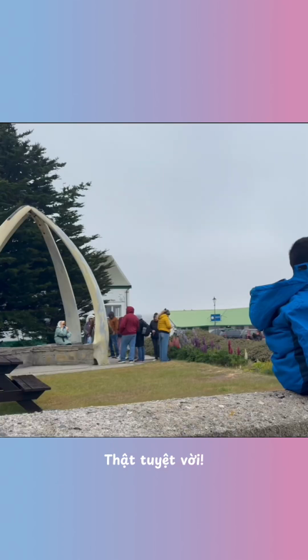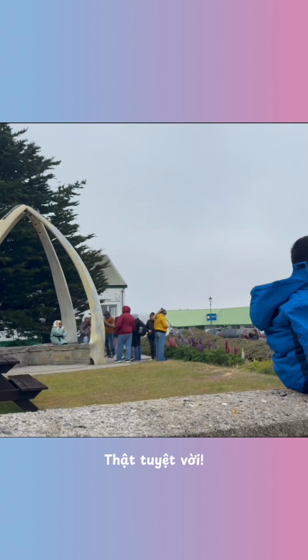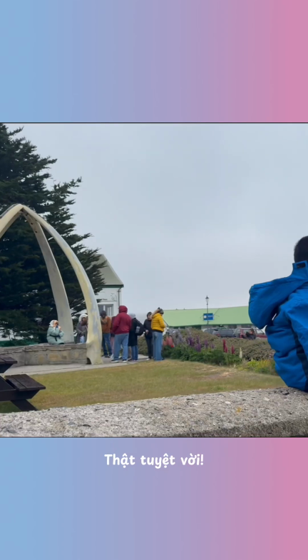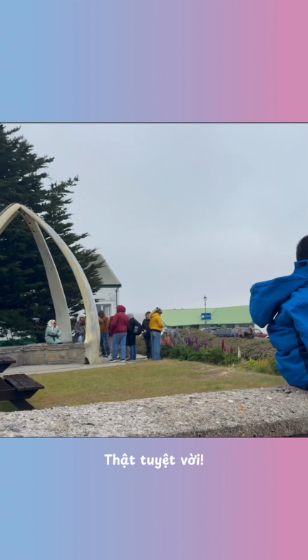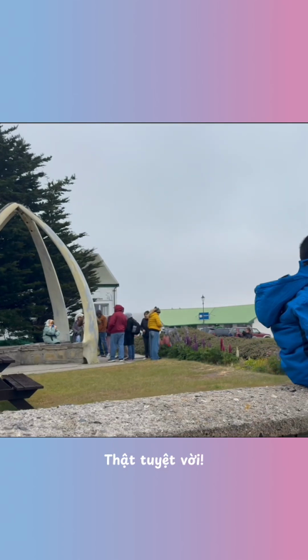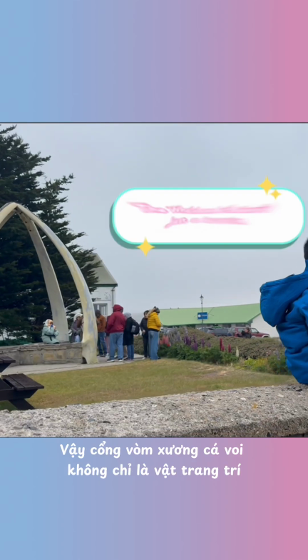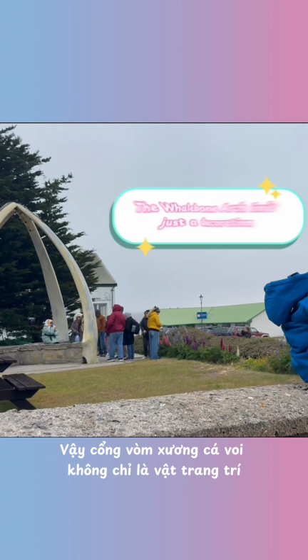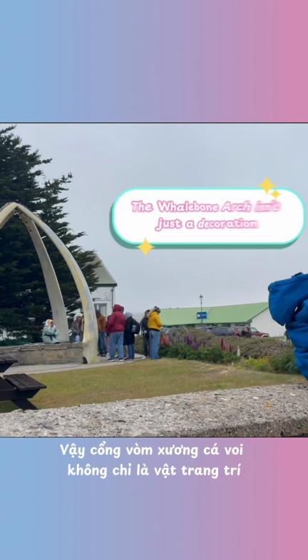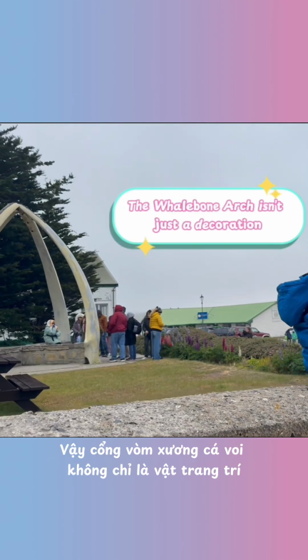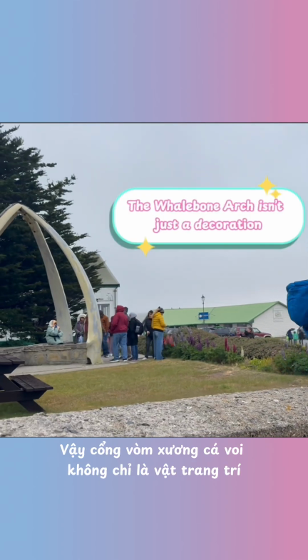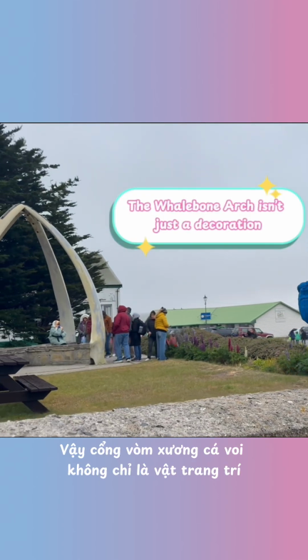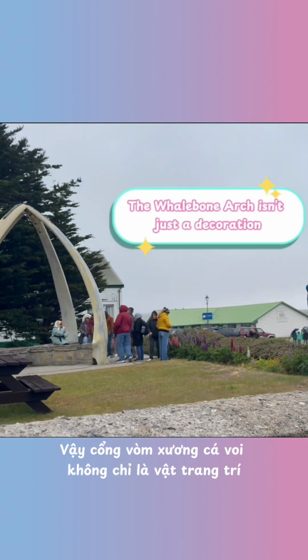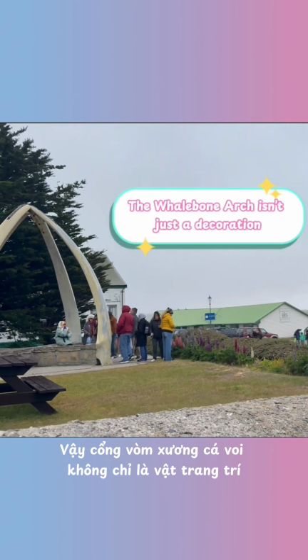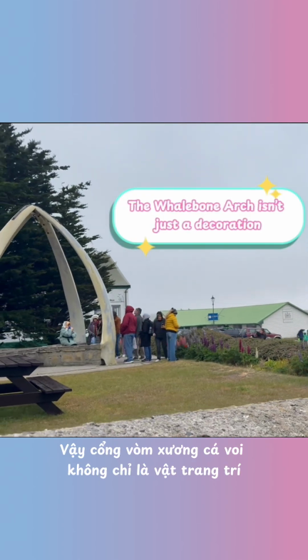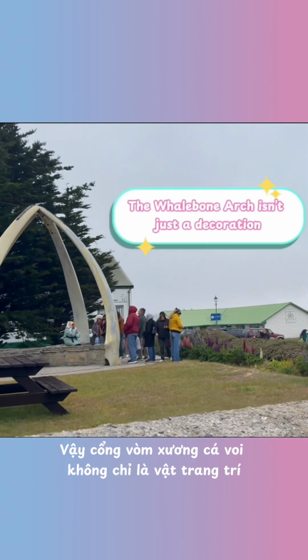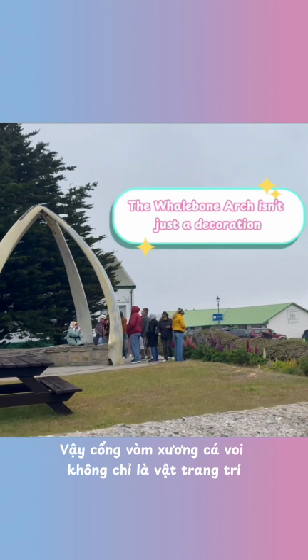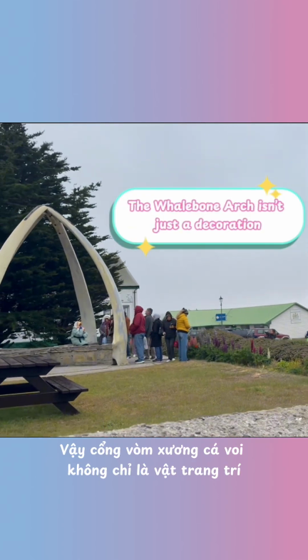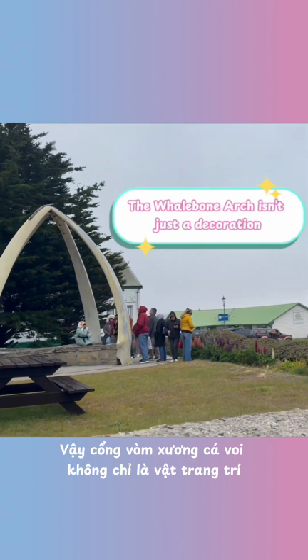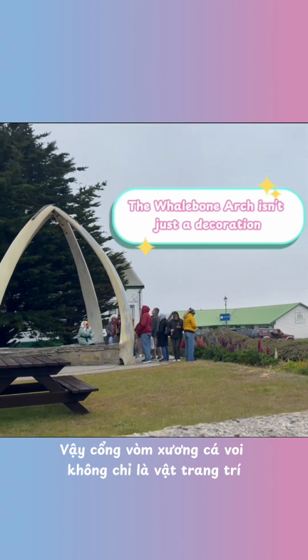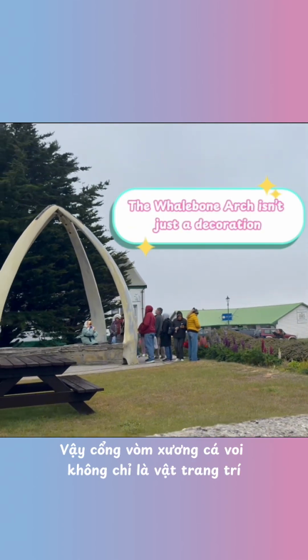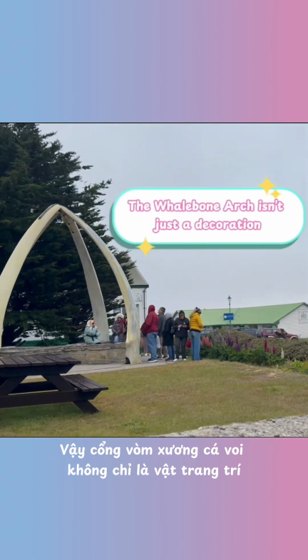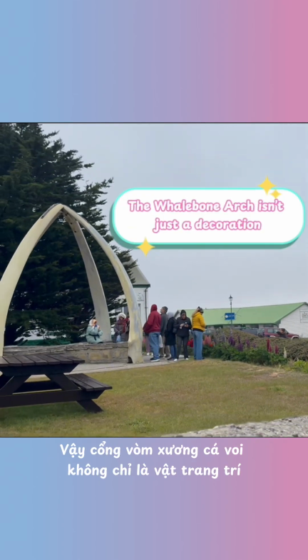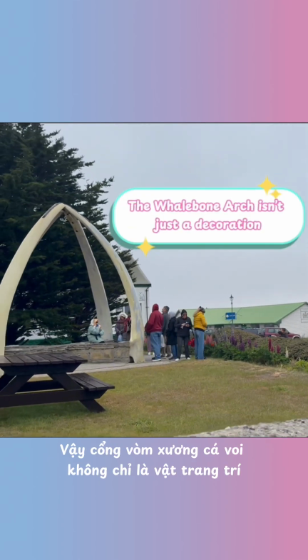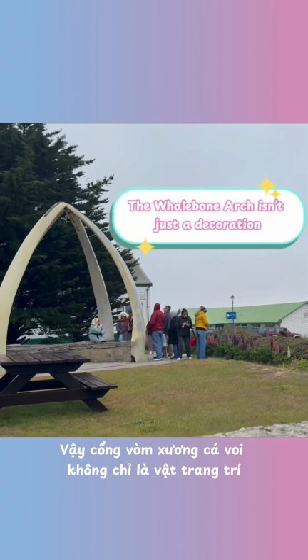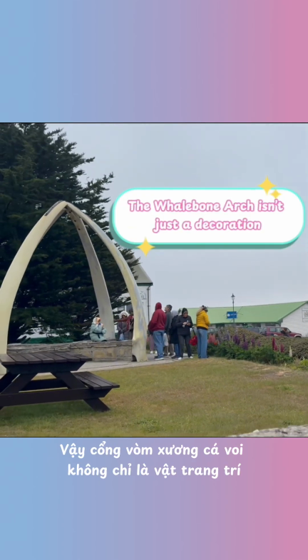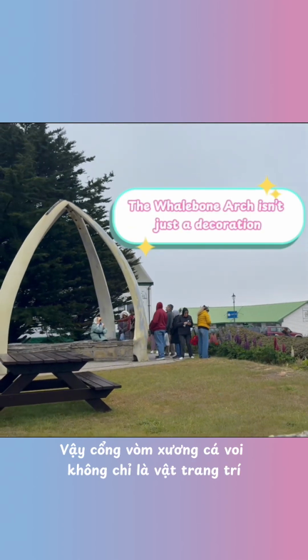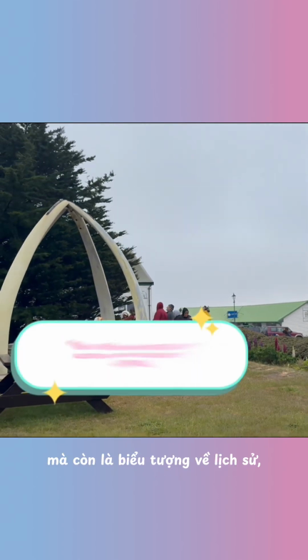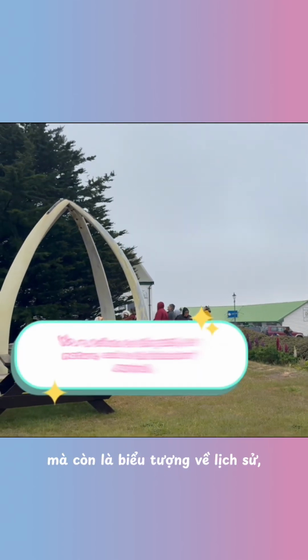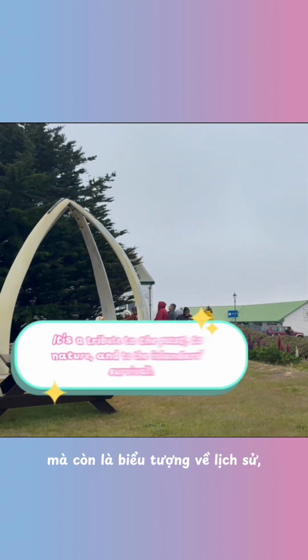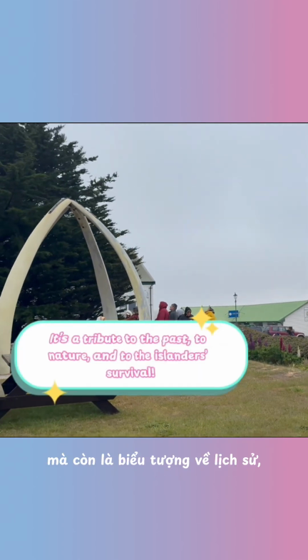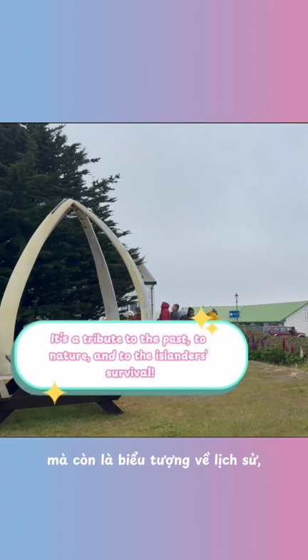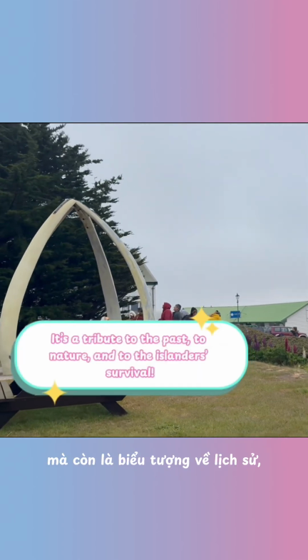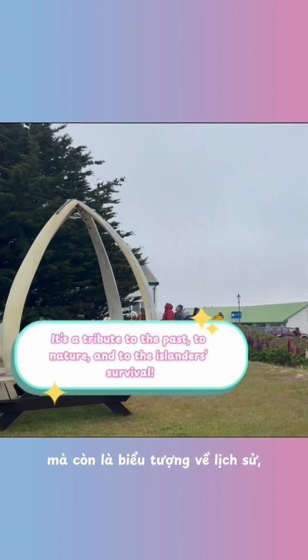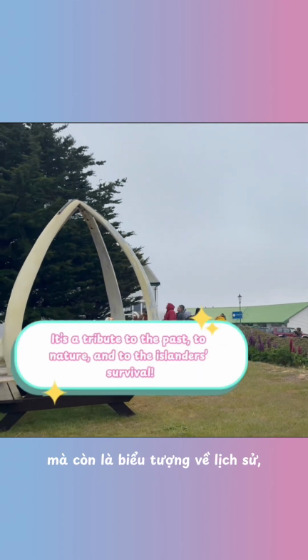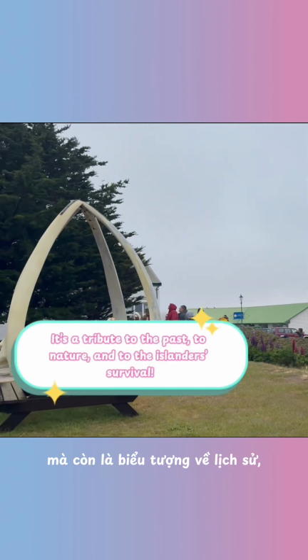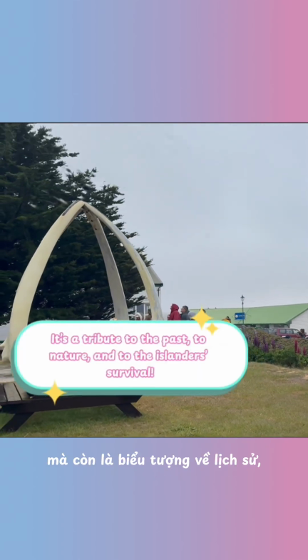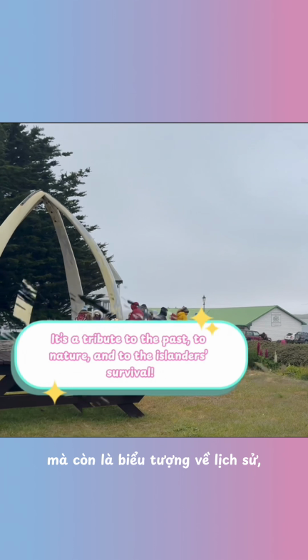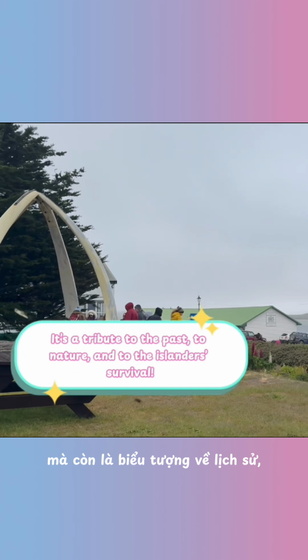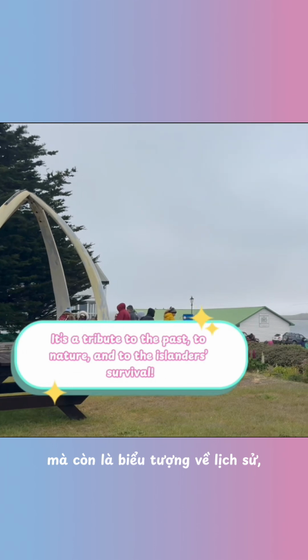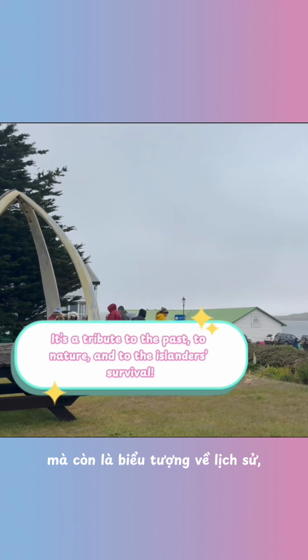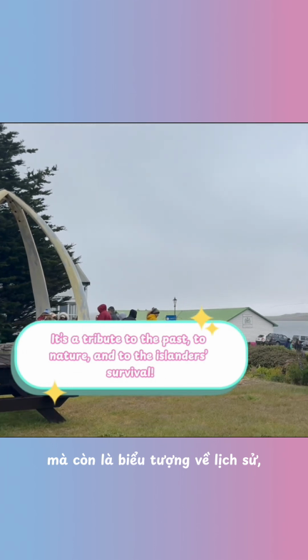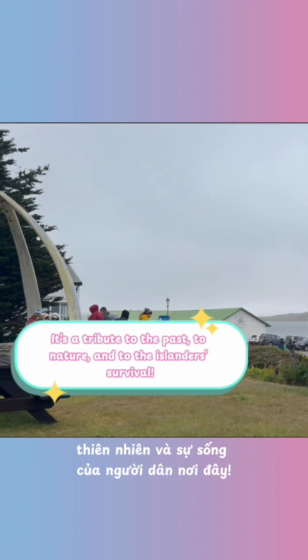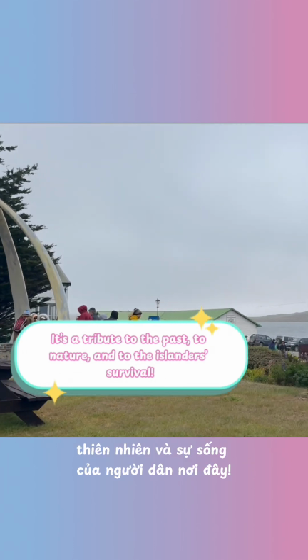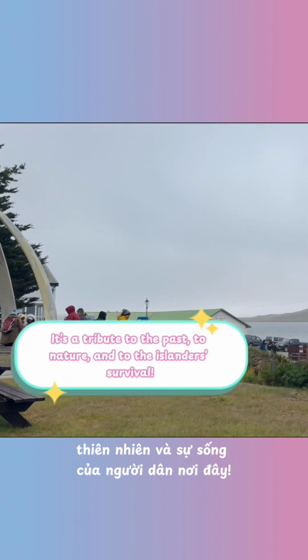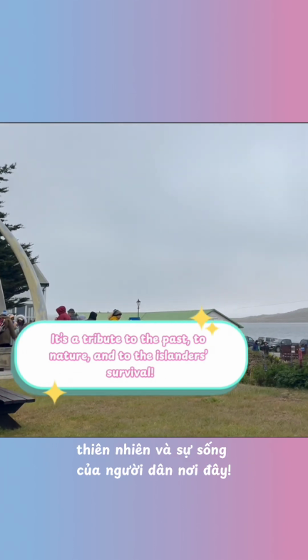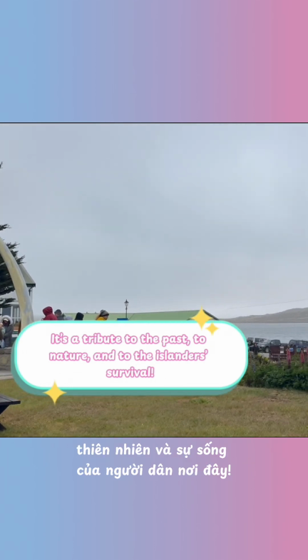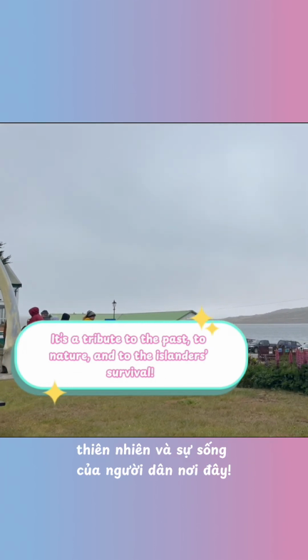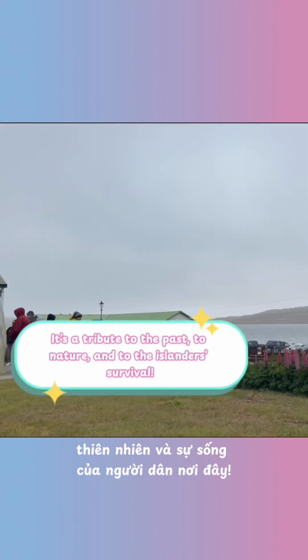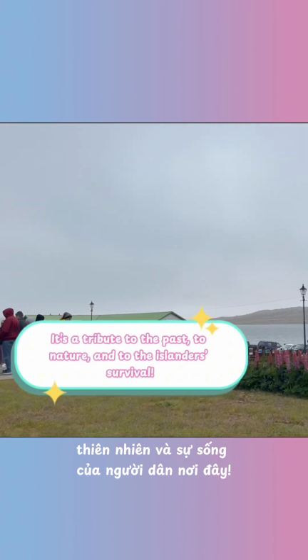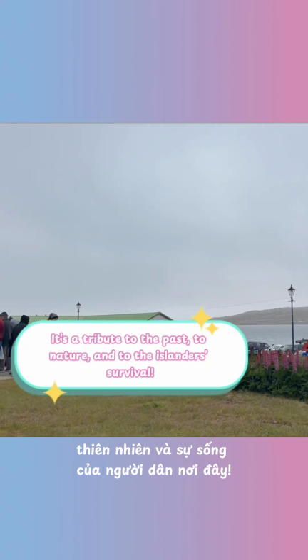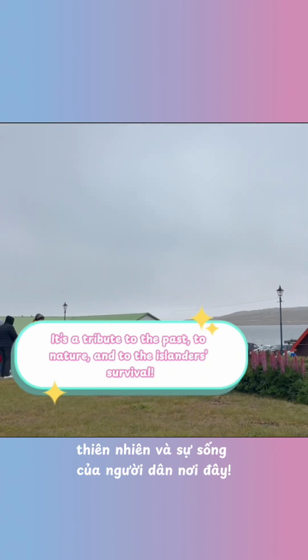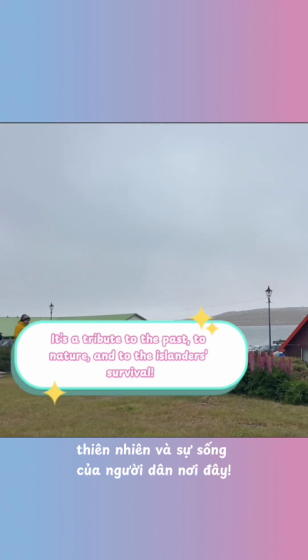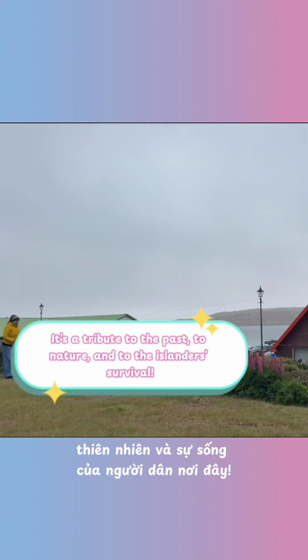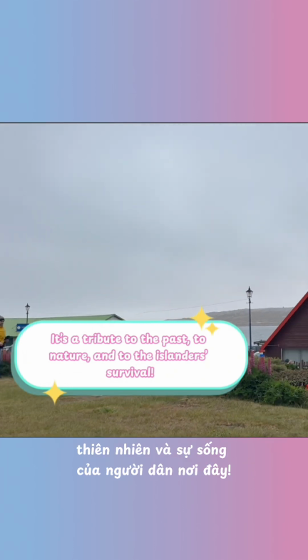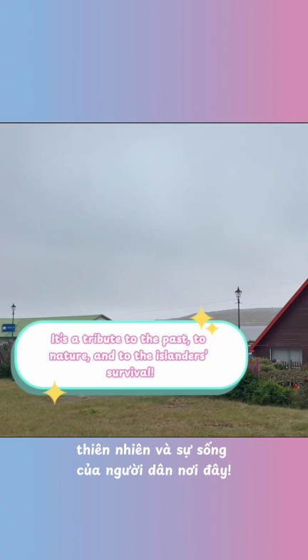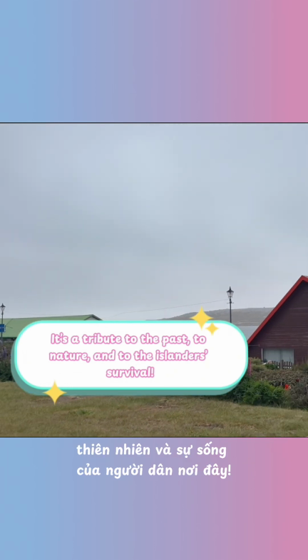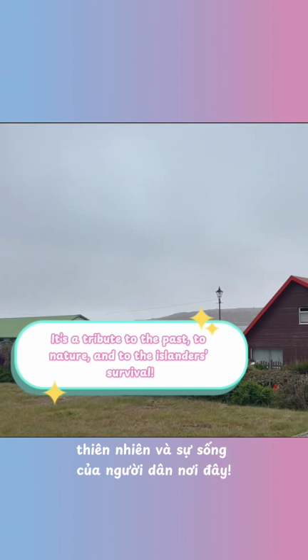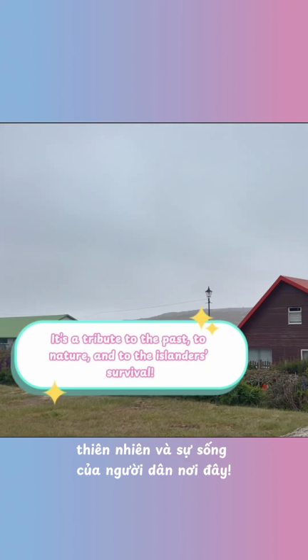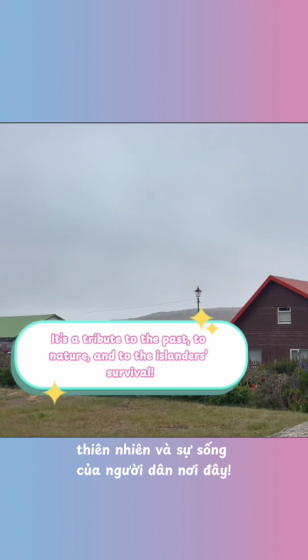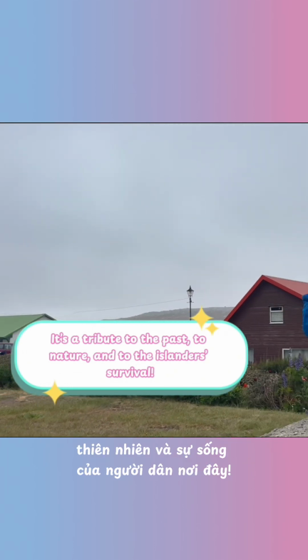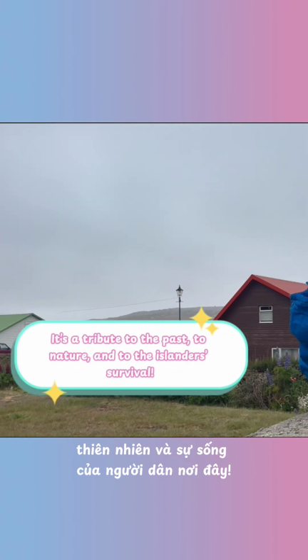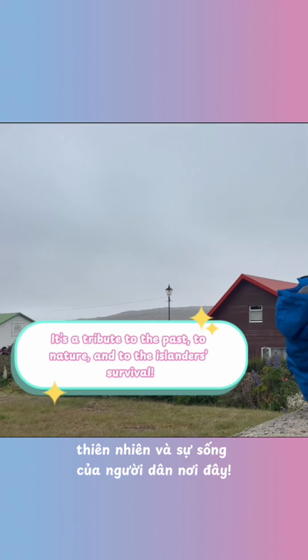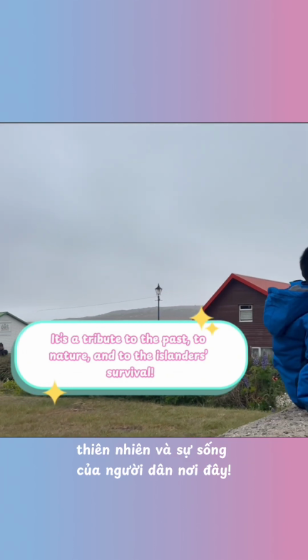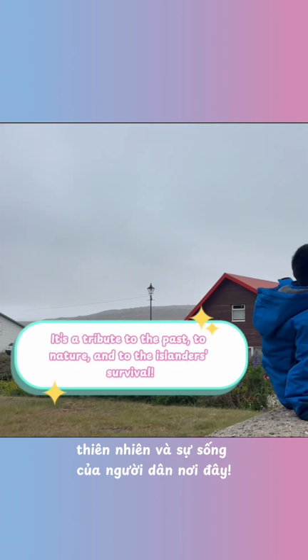That's amazing. So the whalebone arch isn't just a decoration — it's a tribute to the past, to nature, and to the islanders' survival.